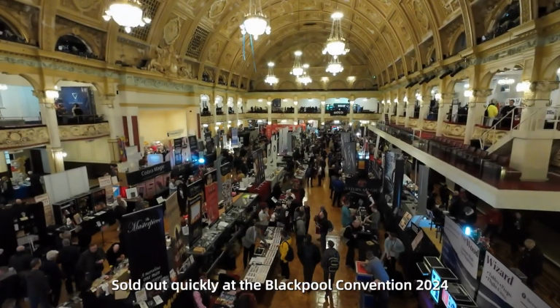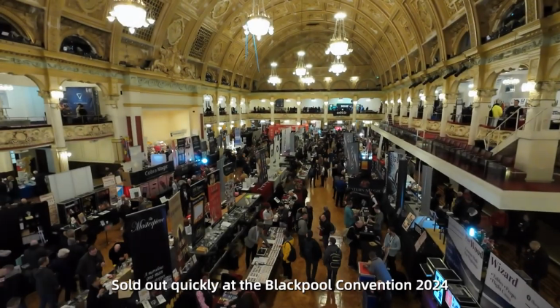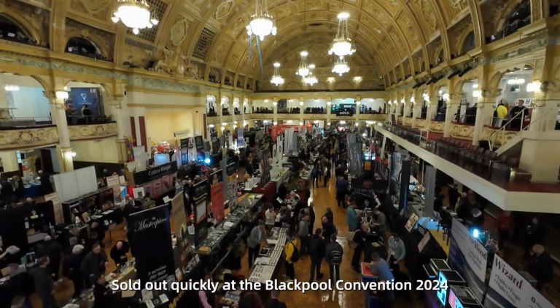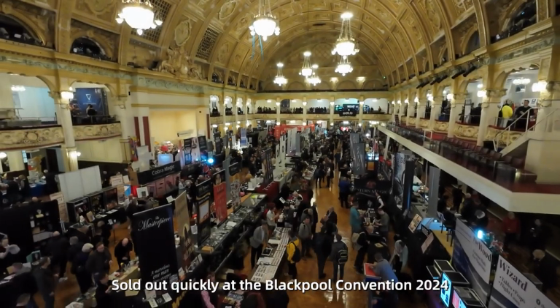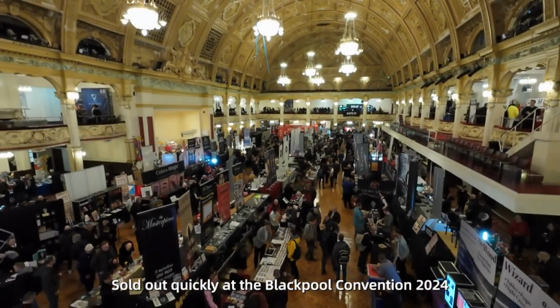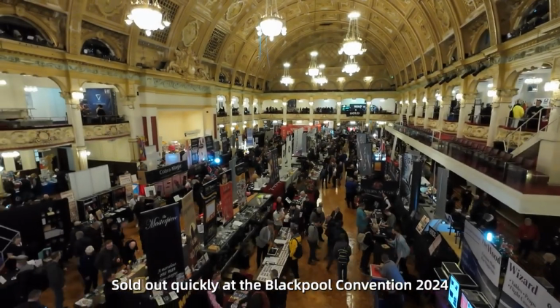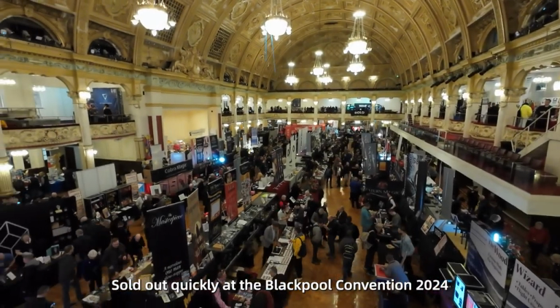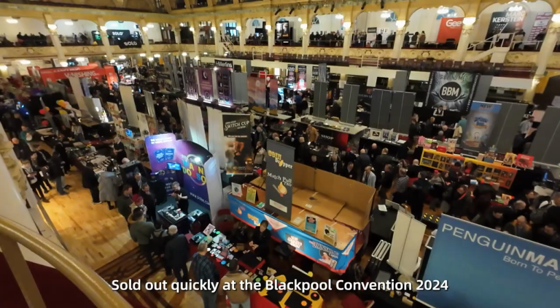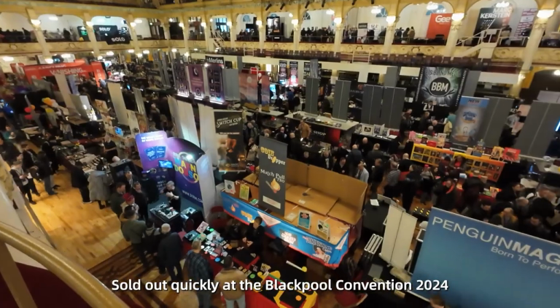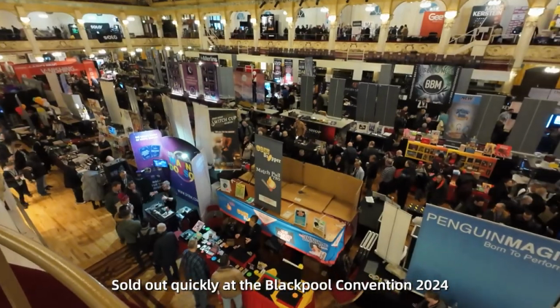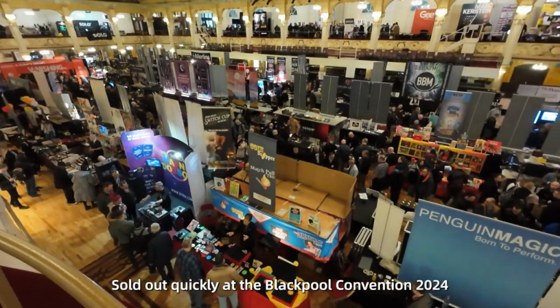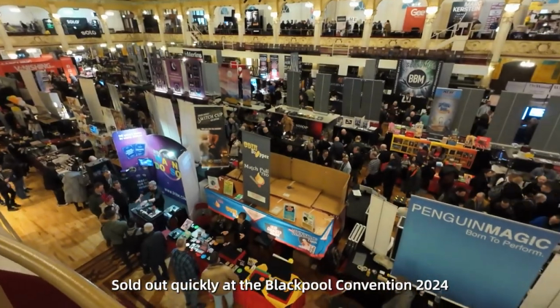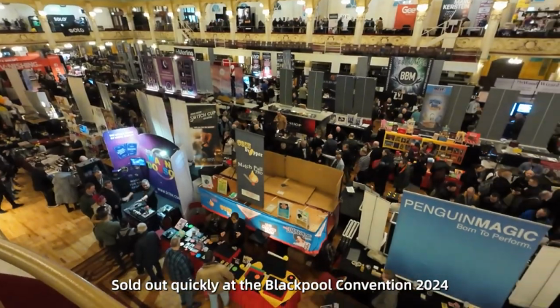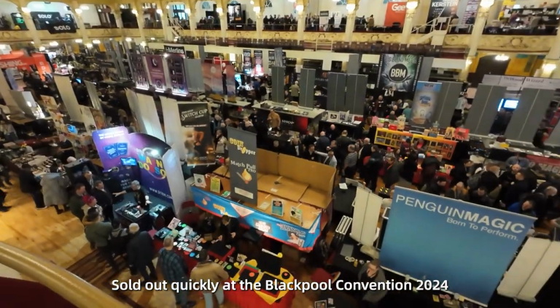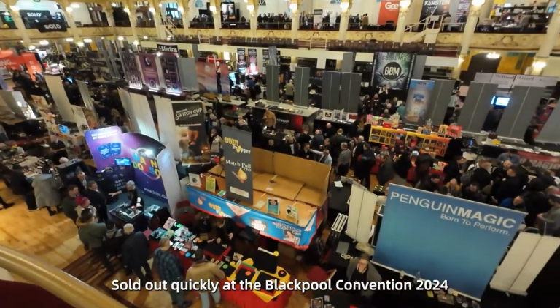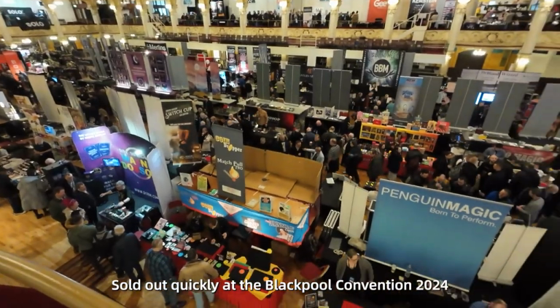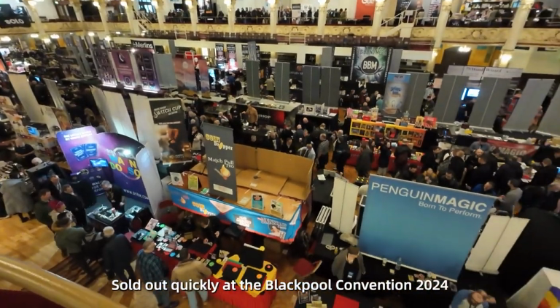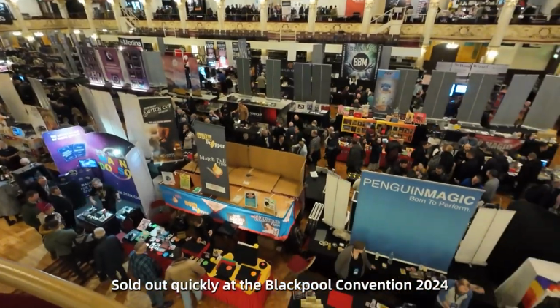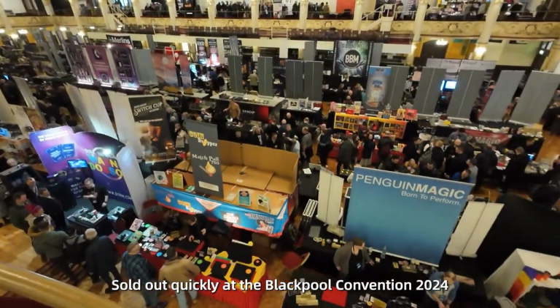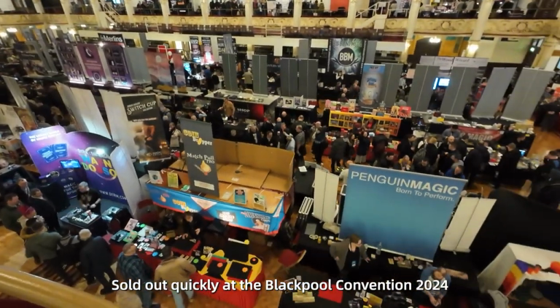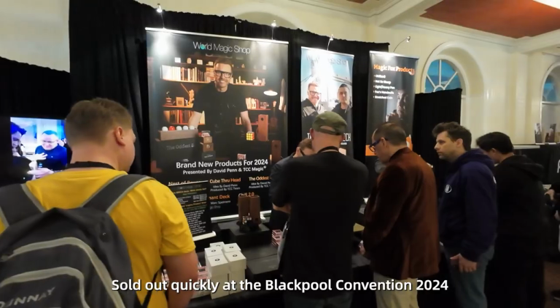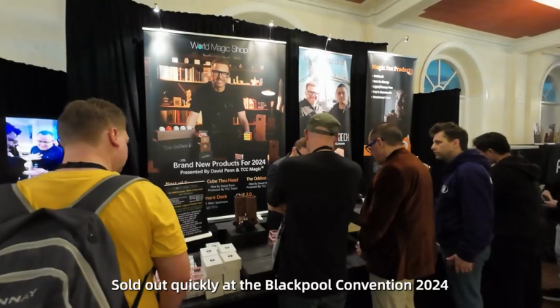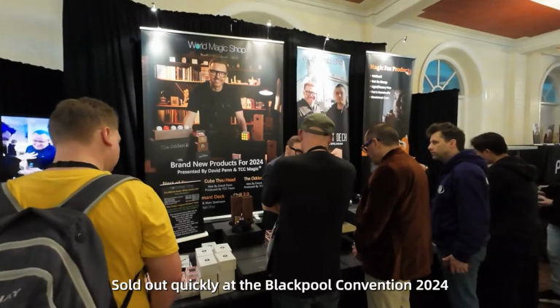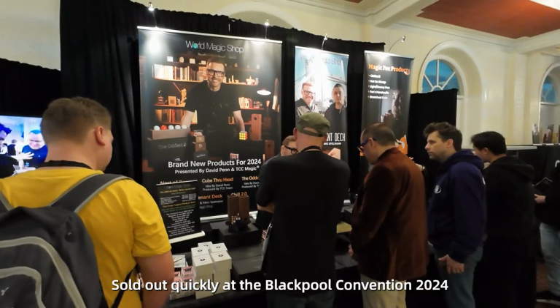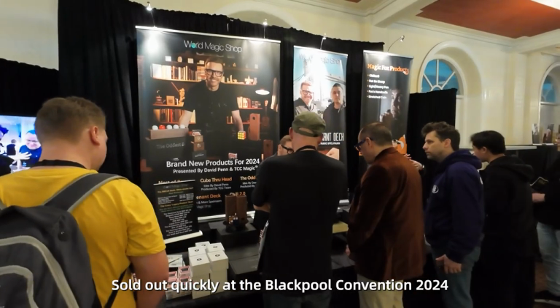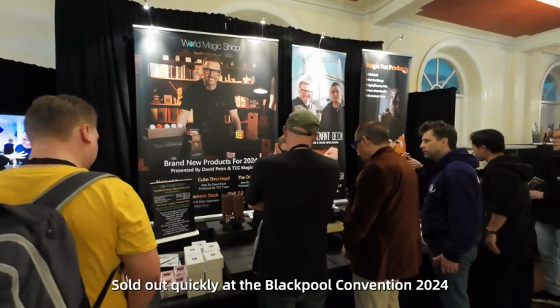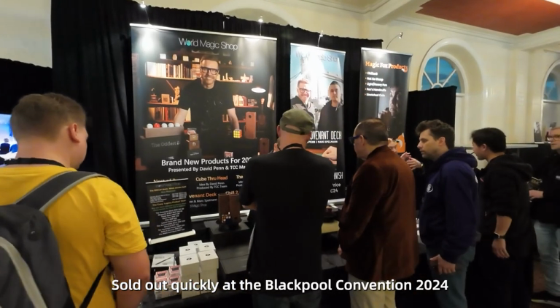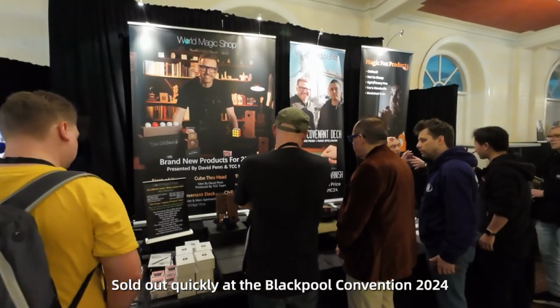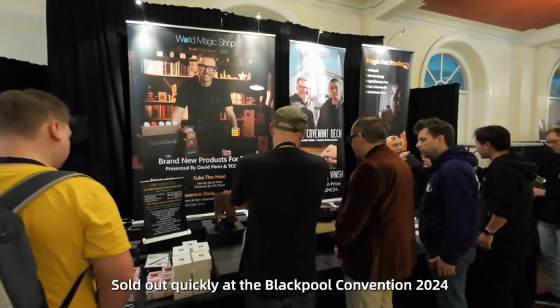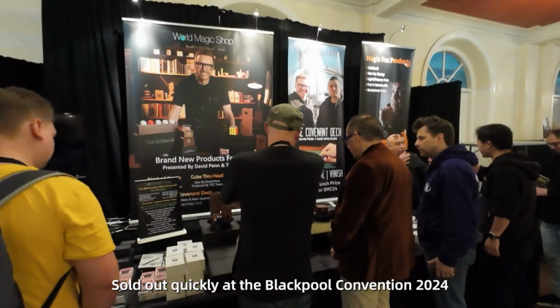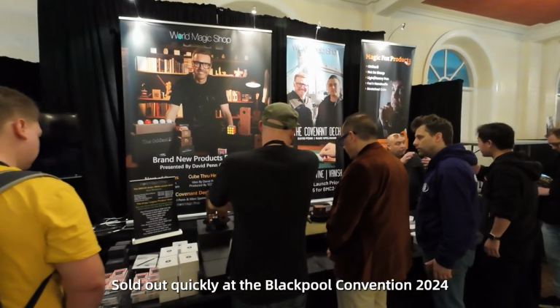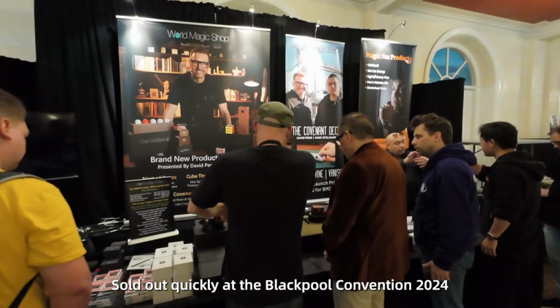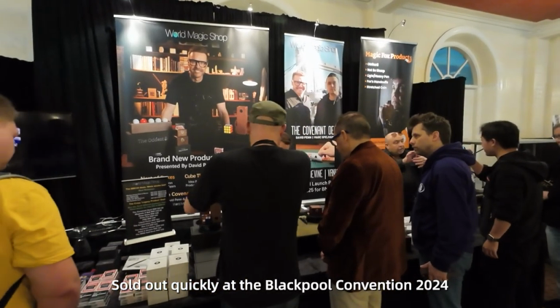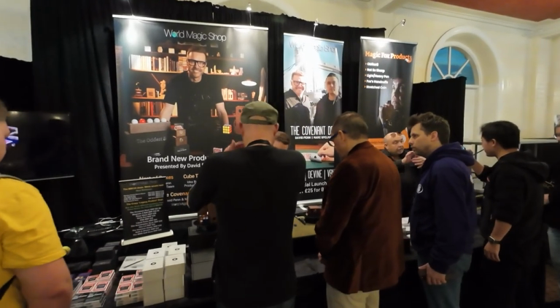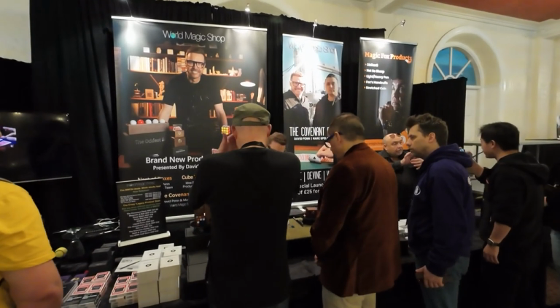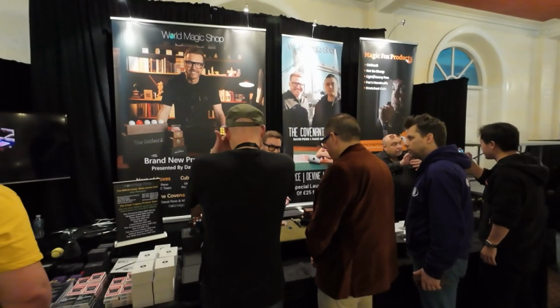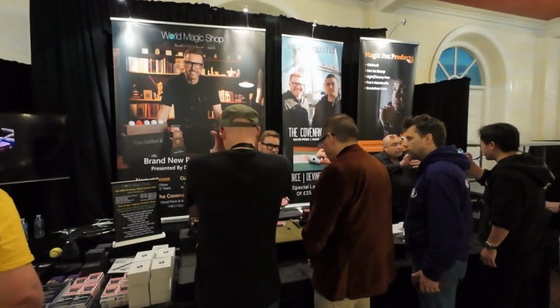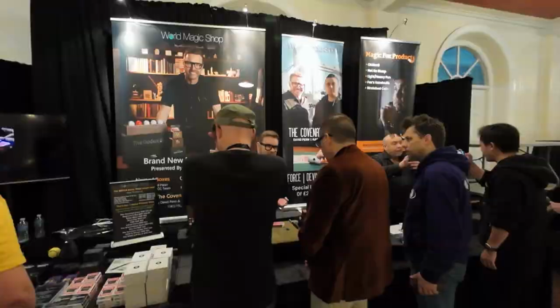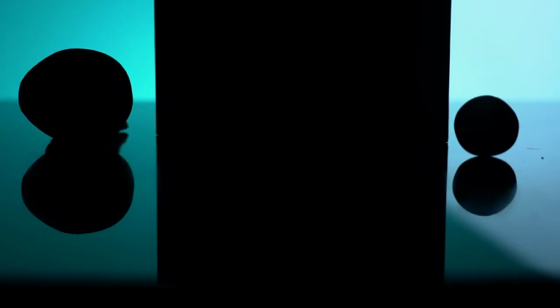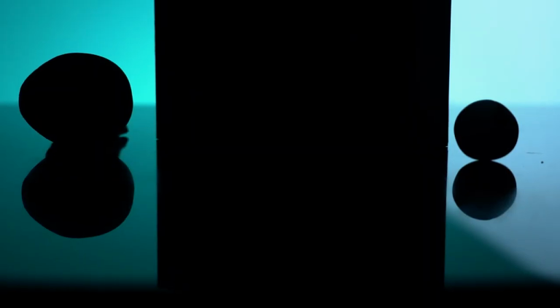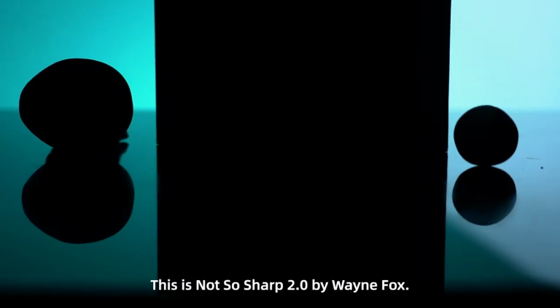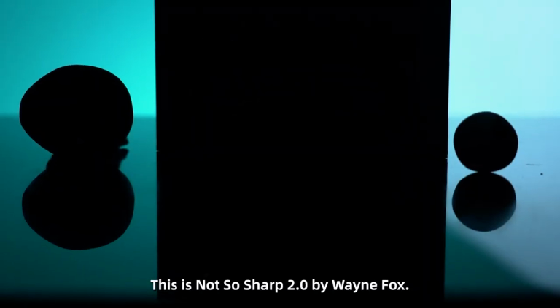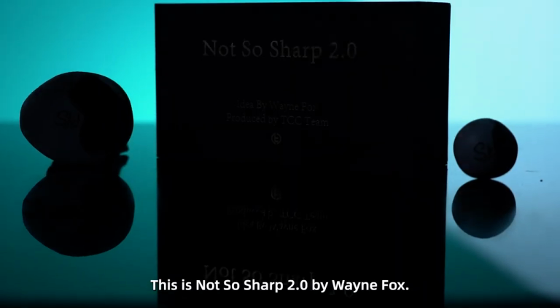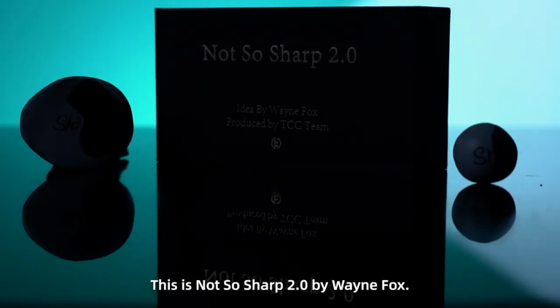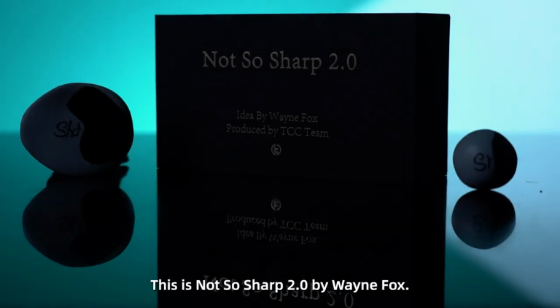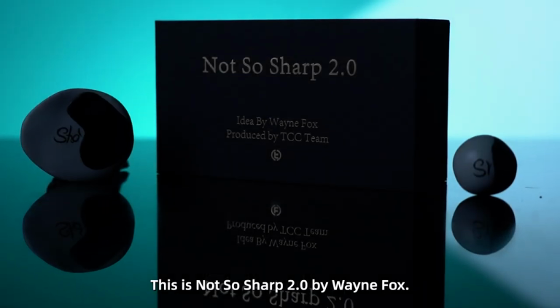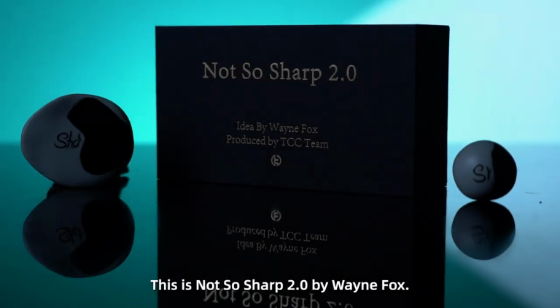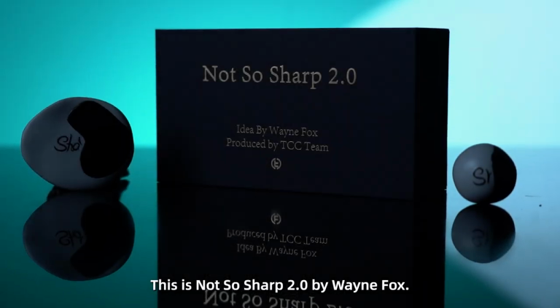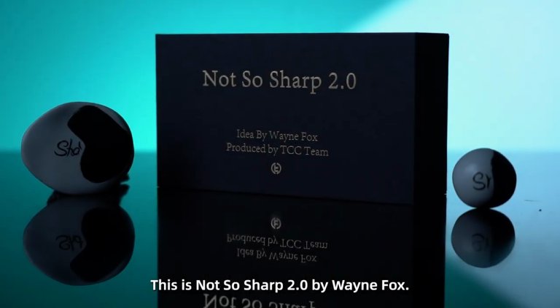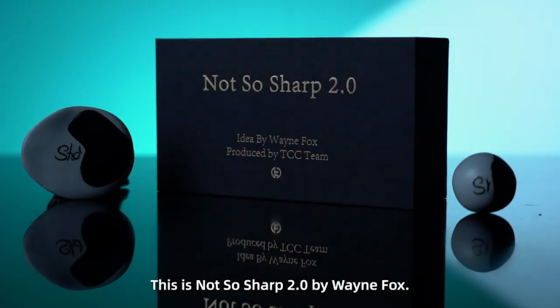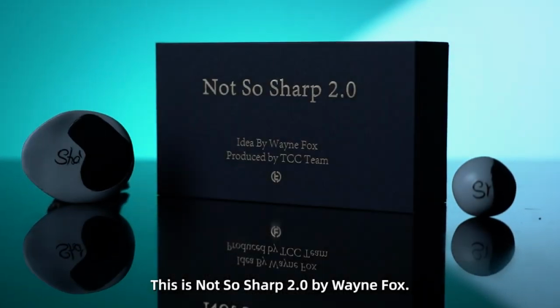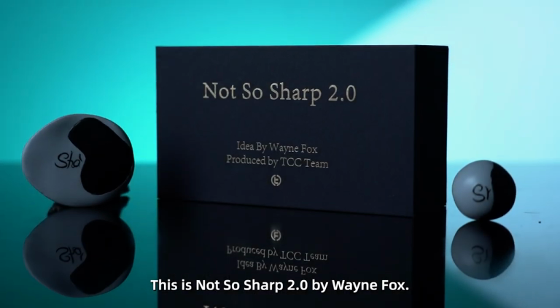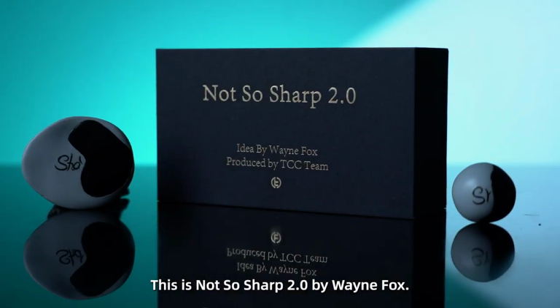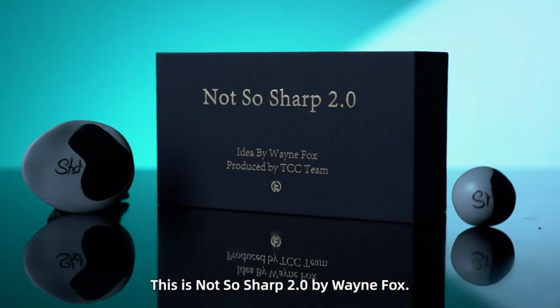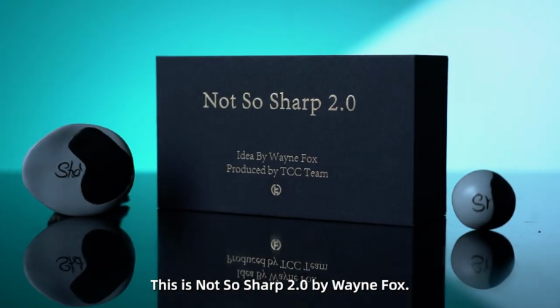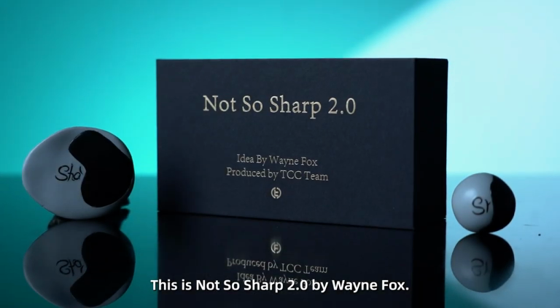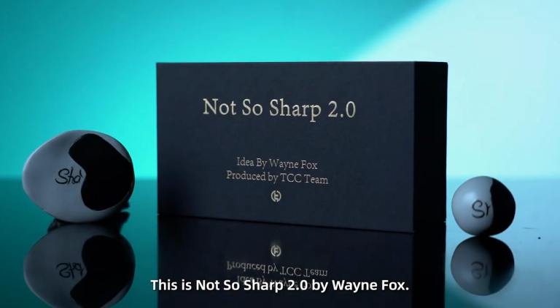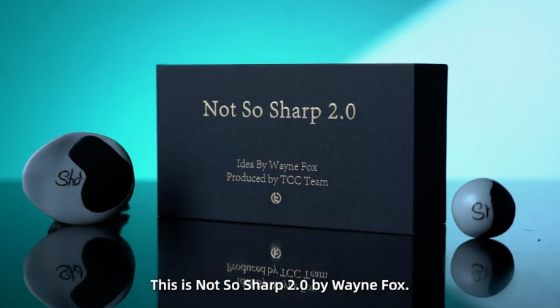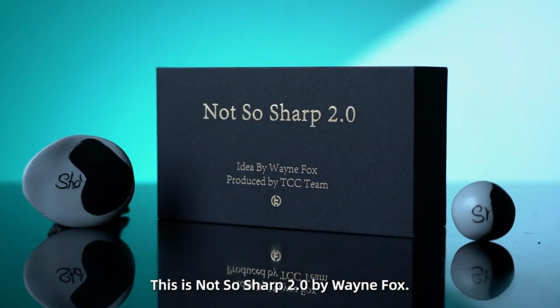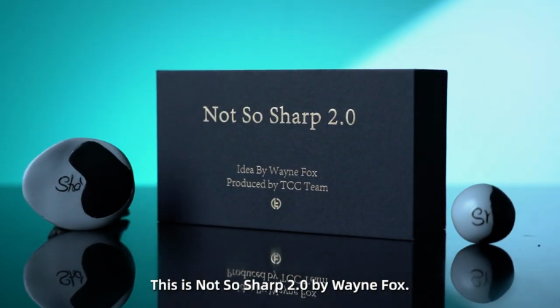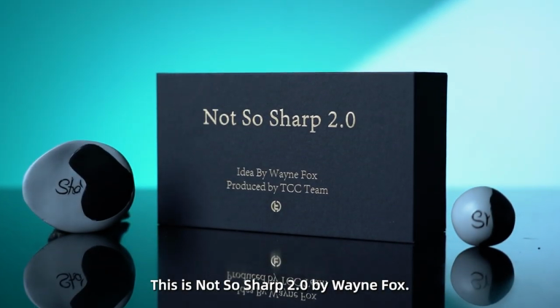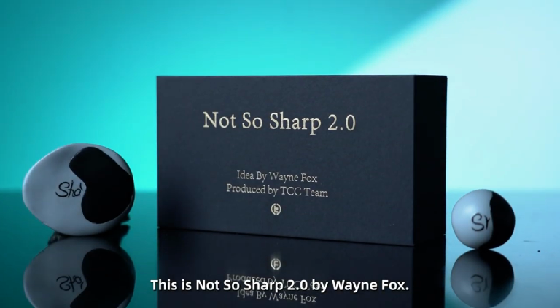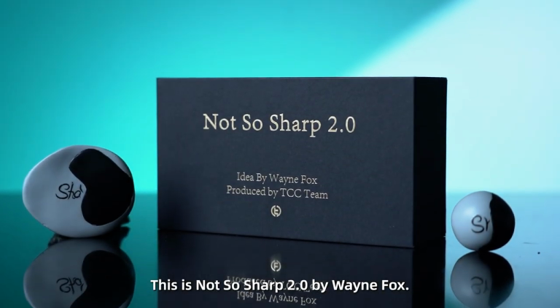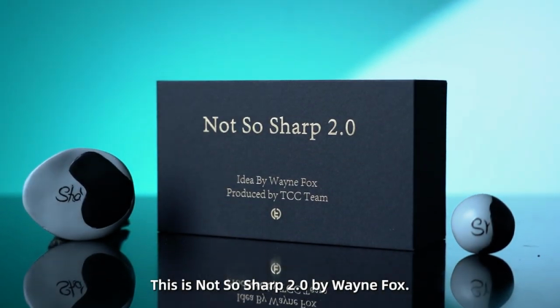Sold out quickly at the Blackpool Convention 2024. This is Not-So-Sharp 2.0 by Wayne Fox.